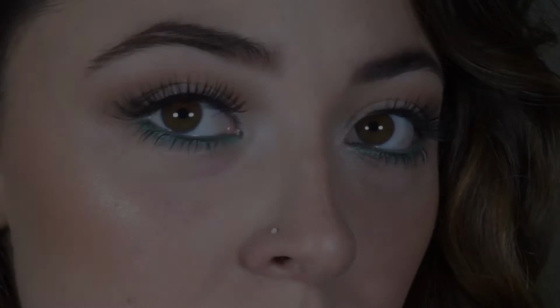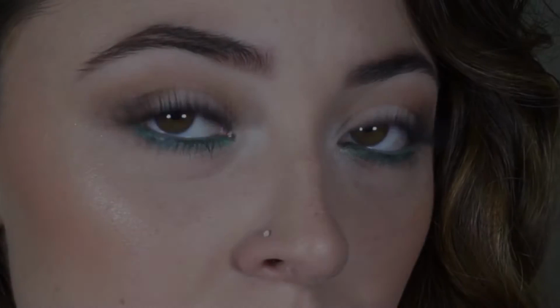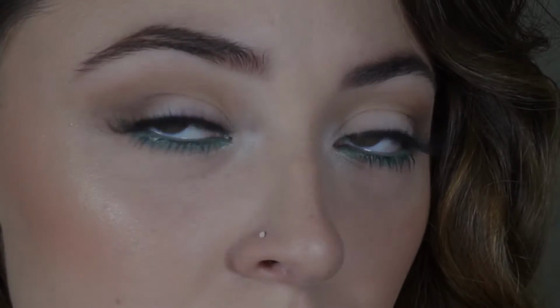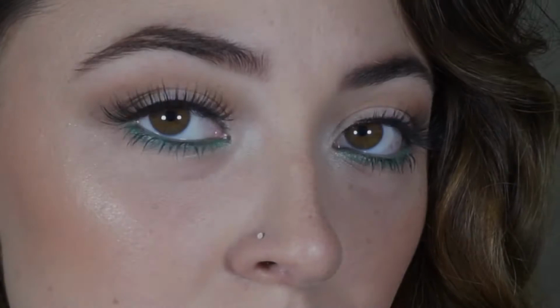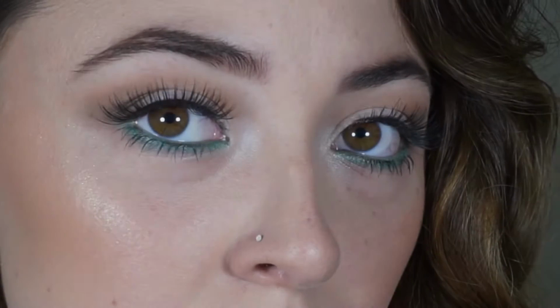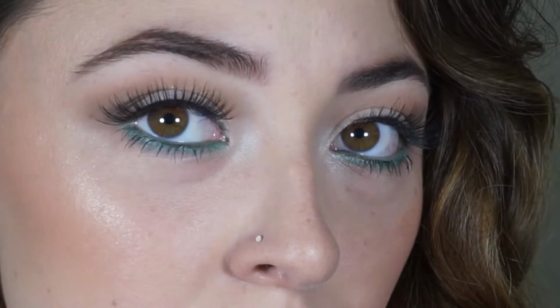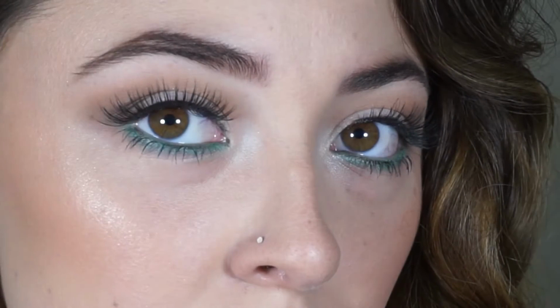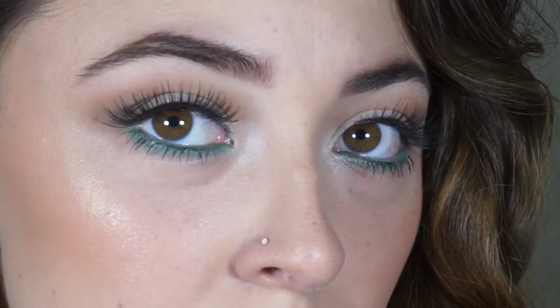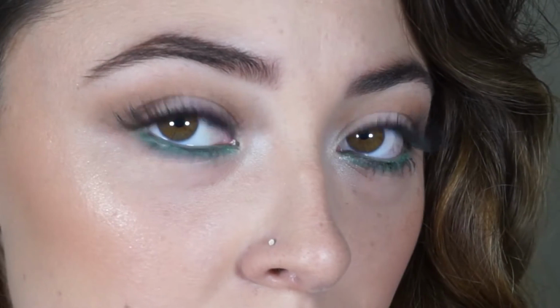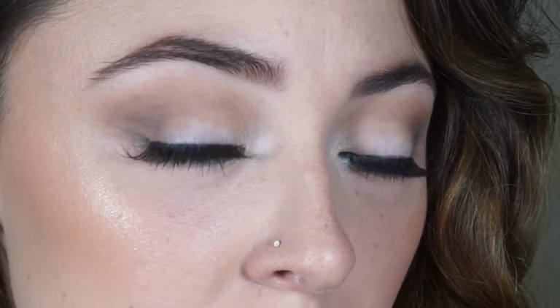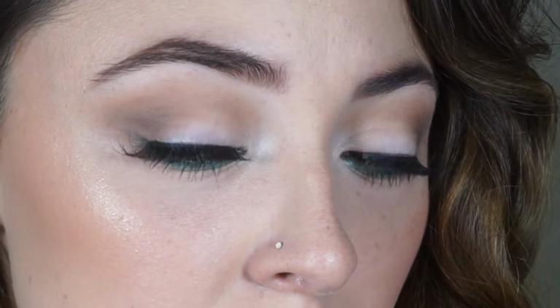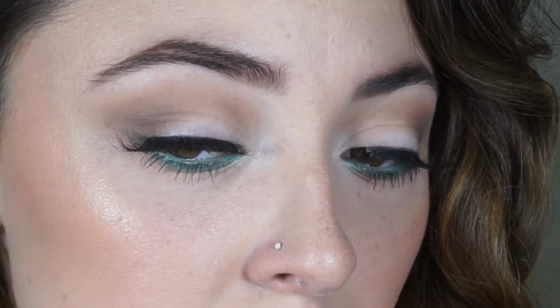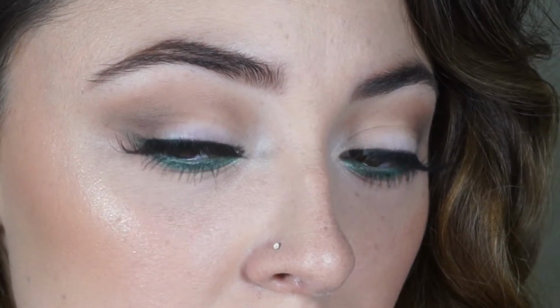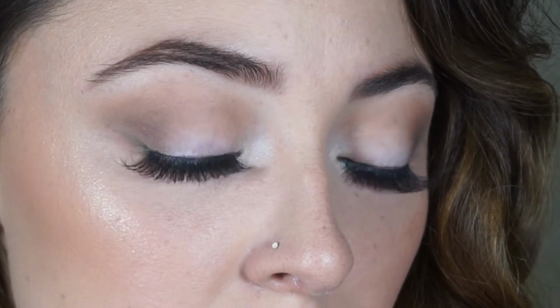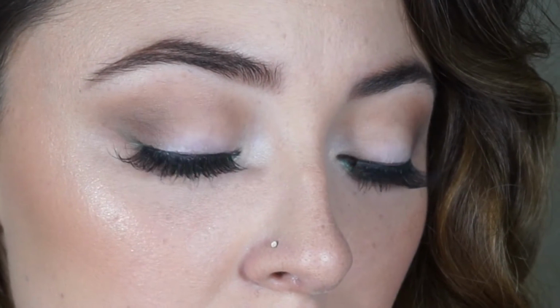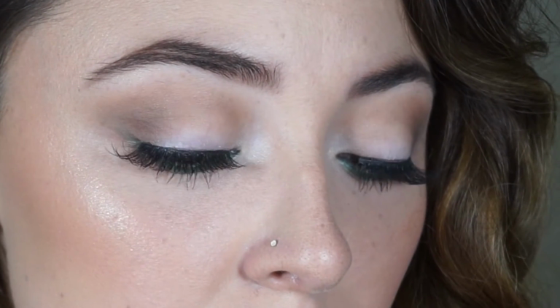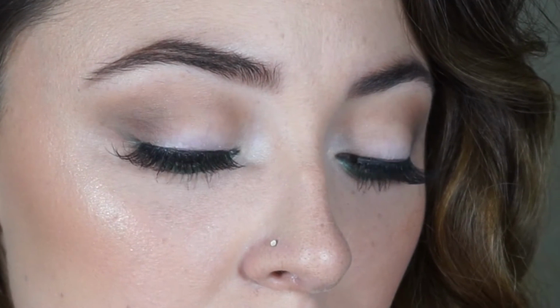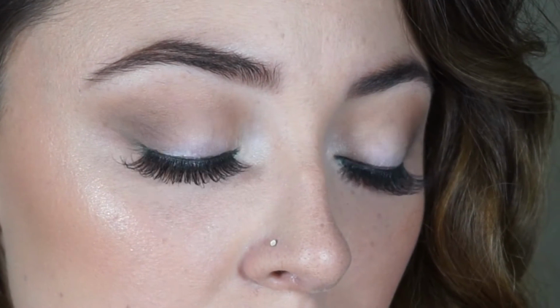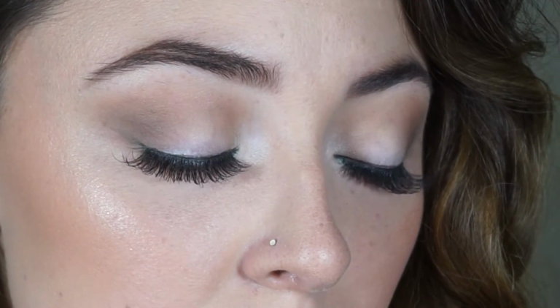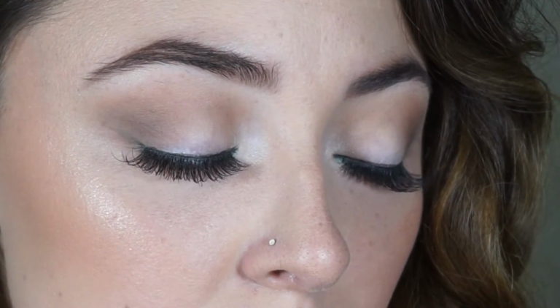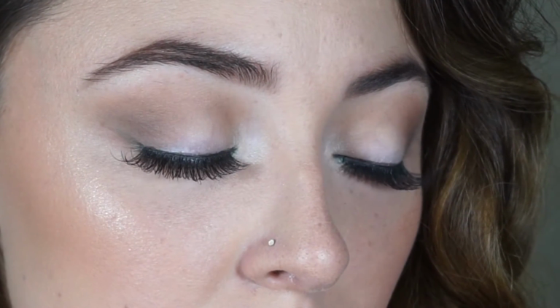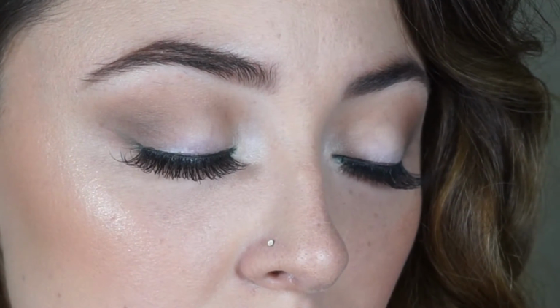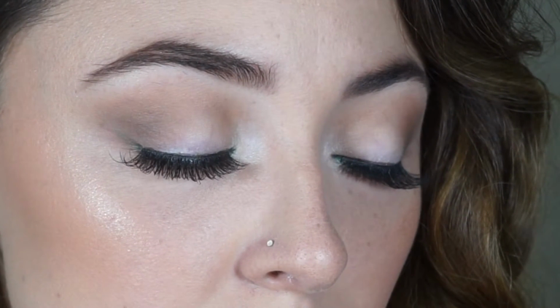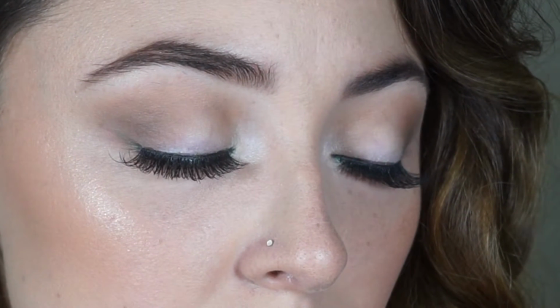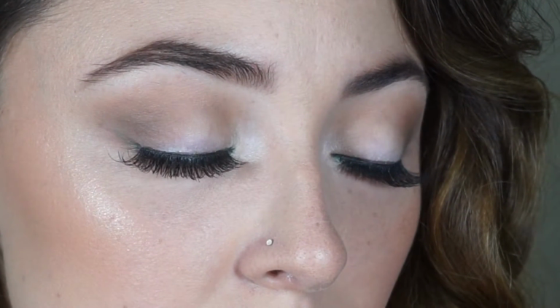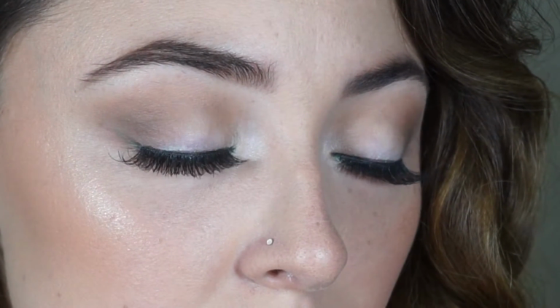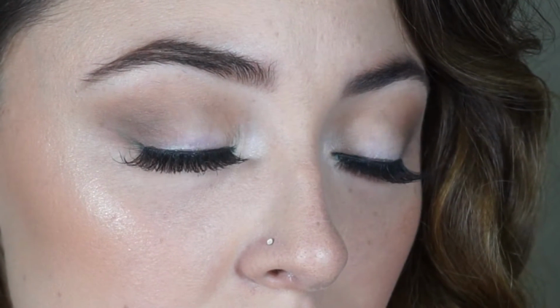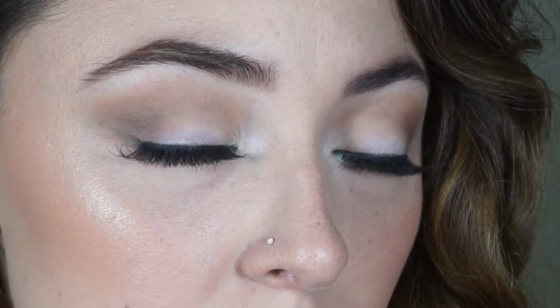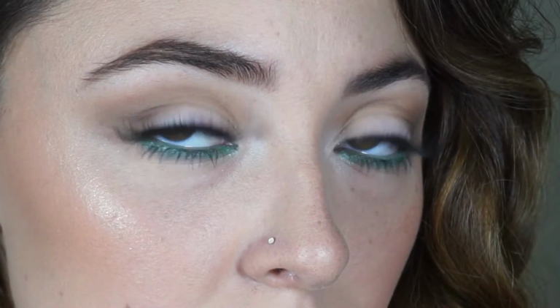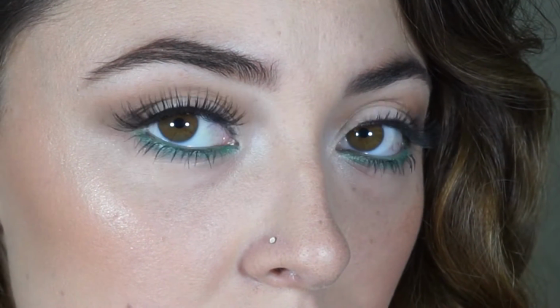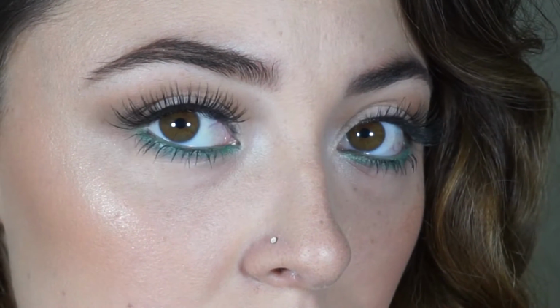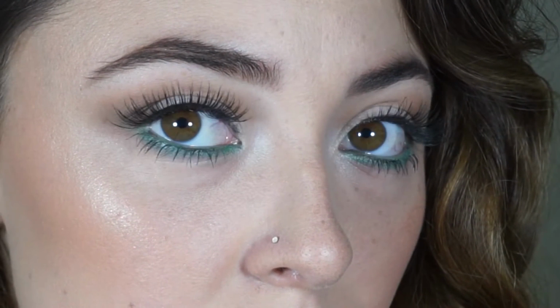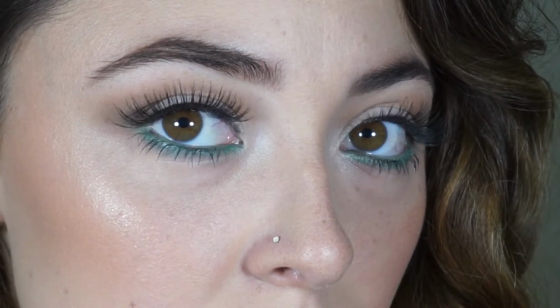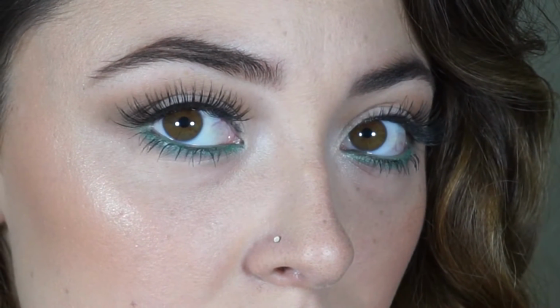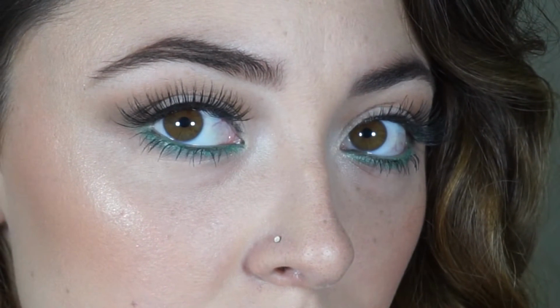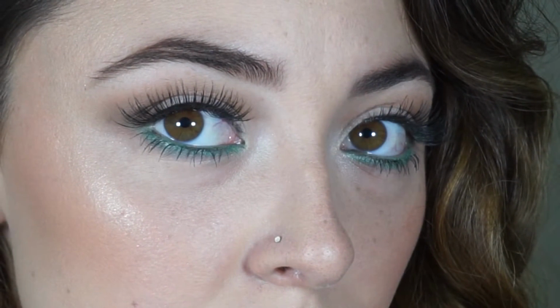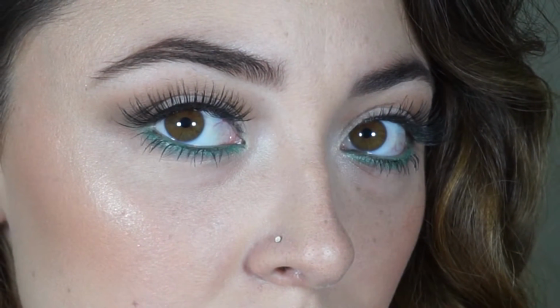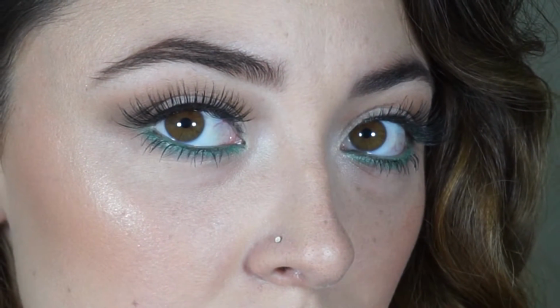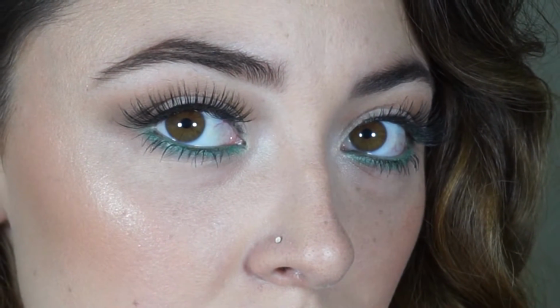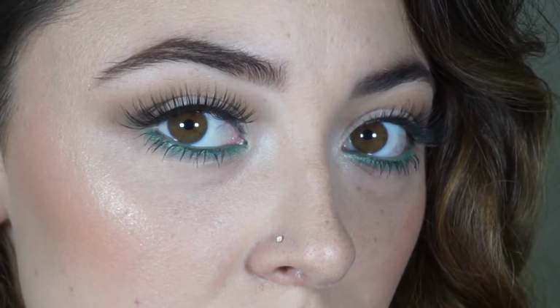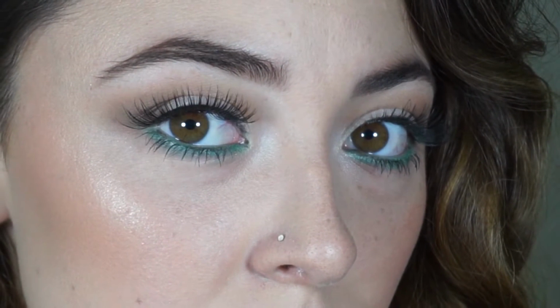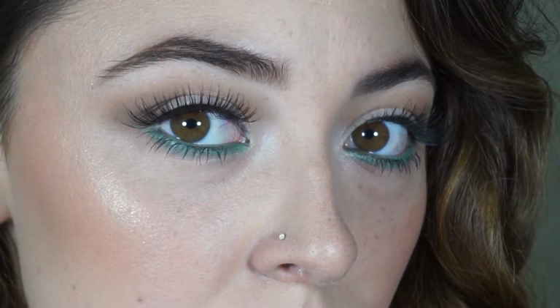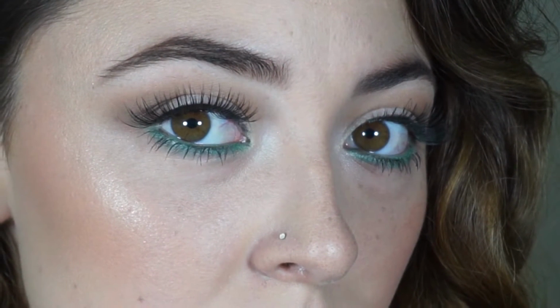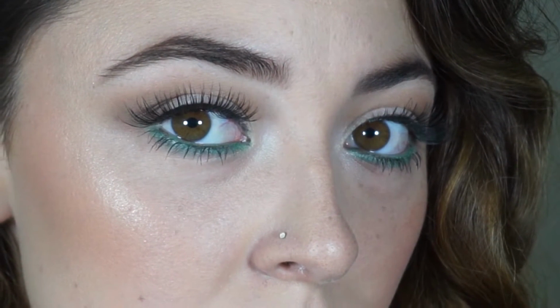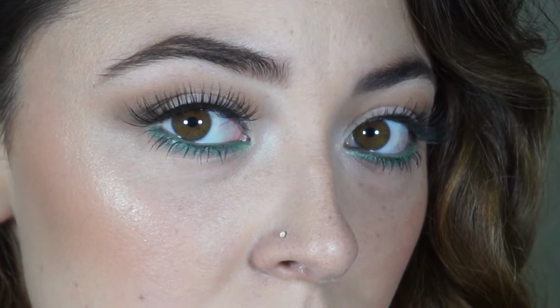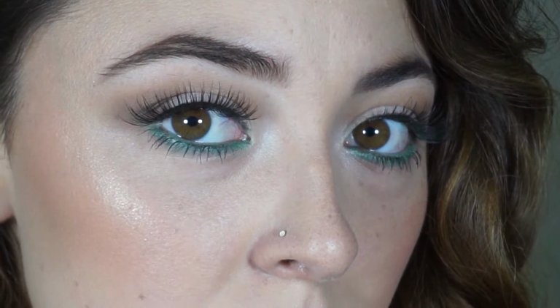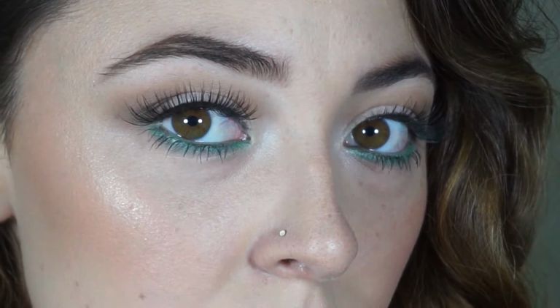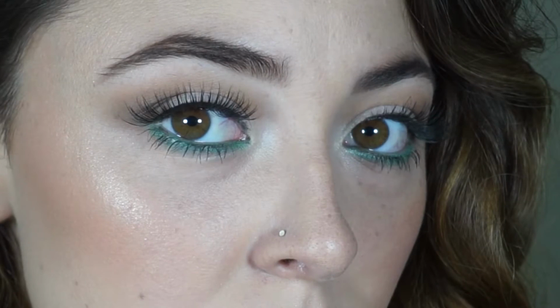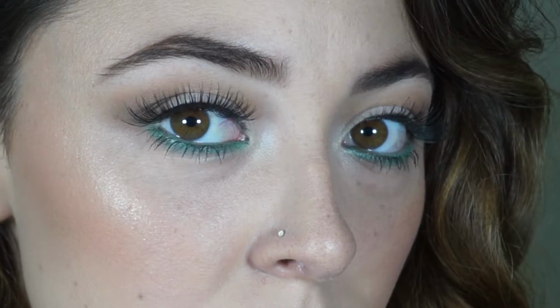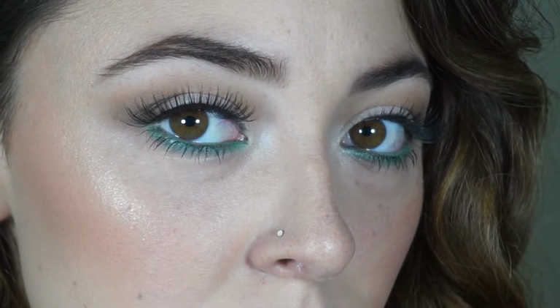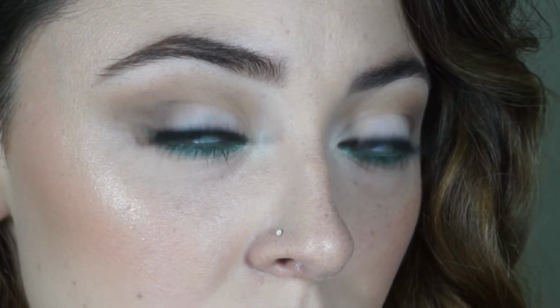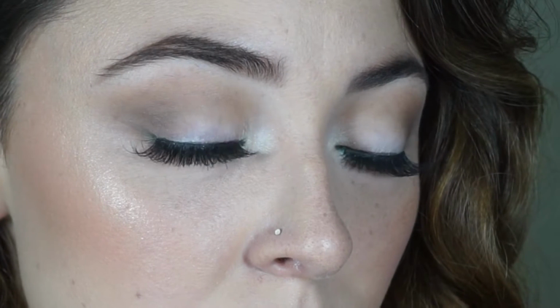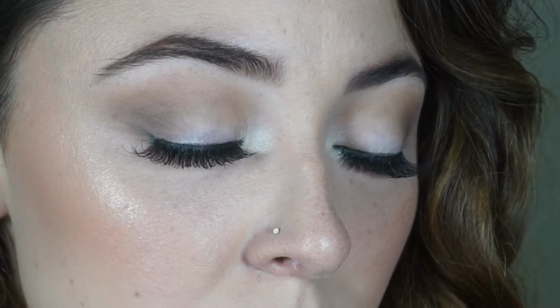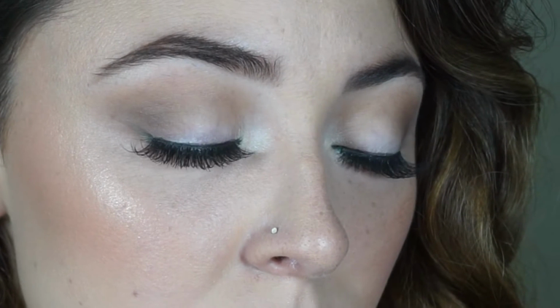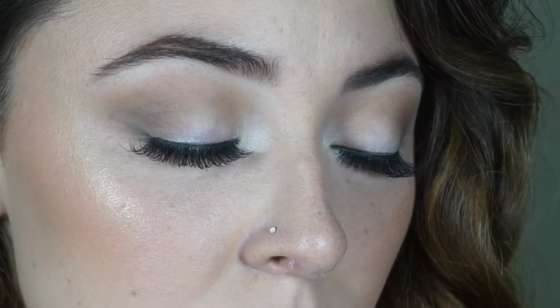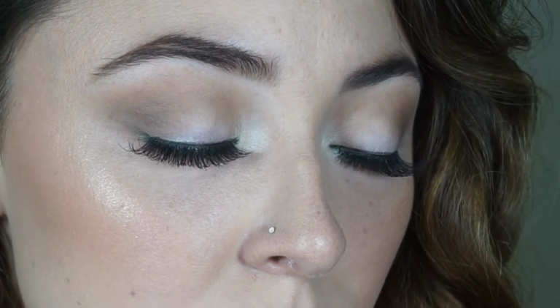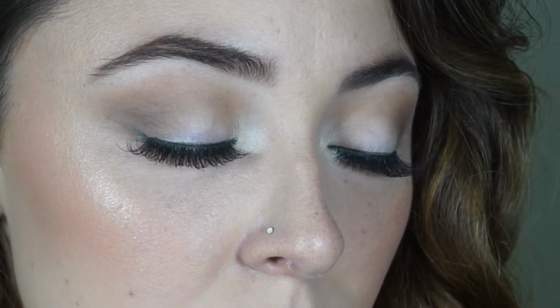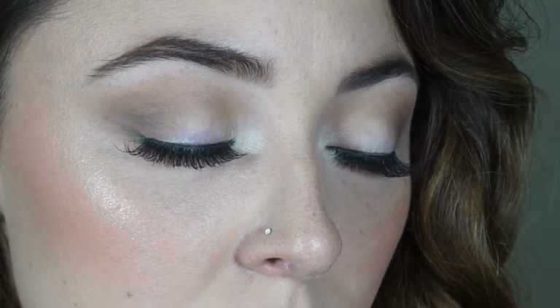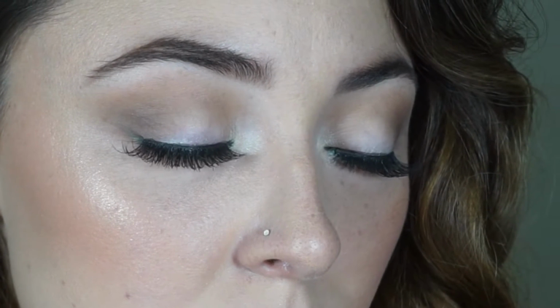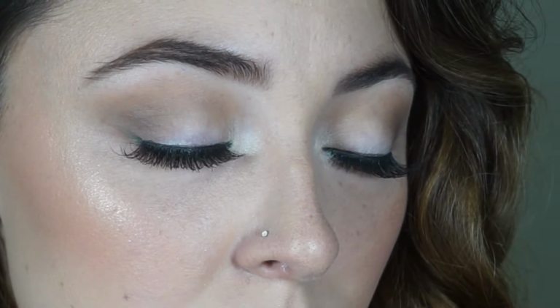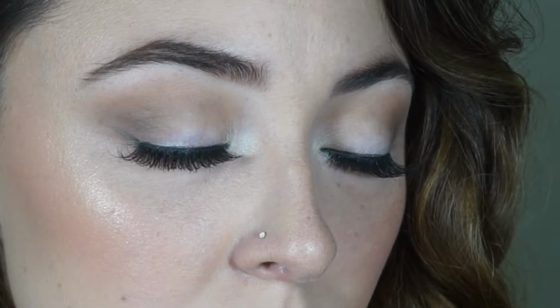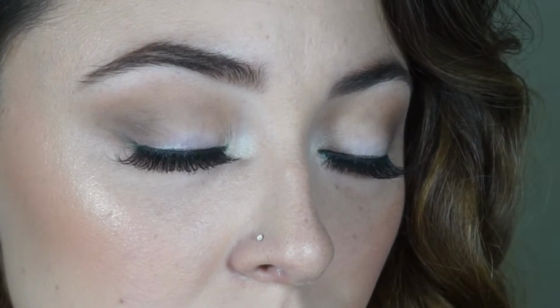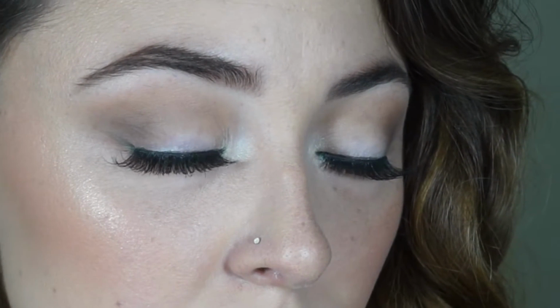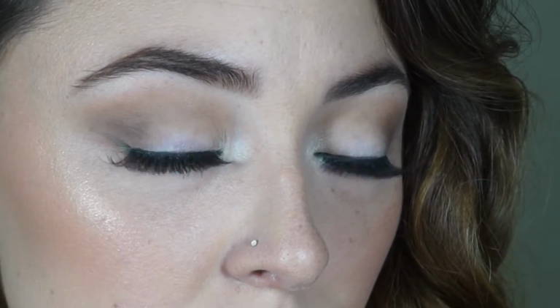Hey guys, so this is a look I came up with for you today. It's just a pop of green on the lower lash. If you want to see this look, keep on watching.